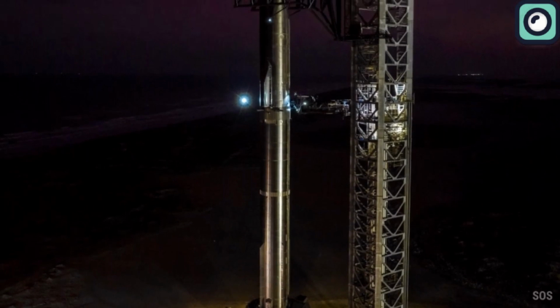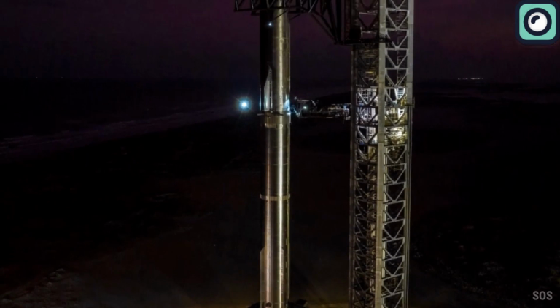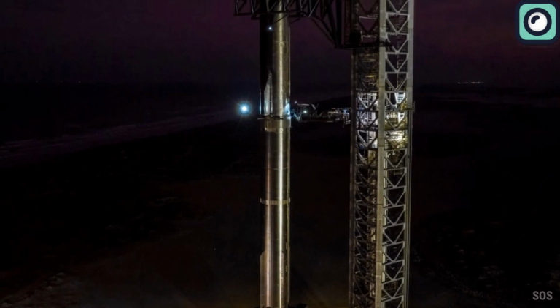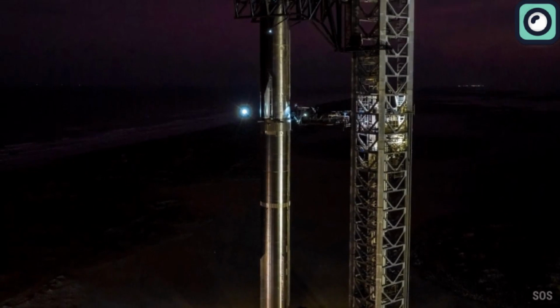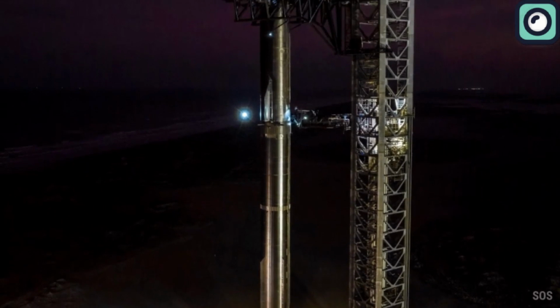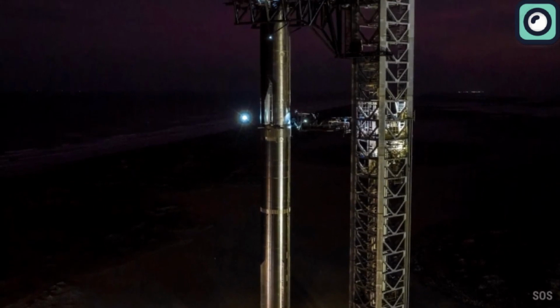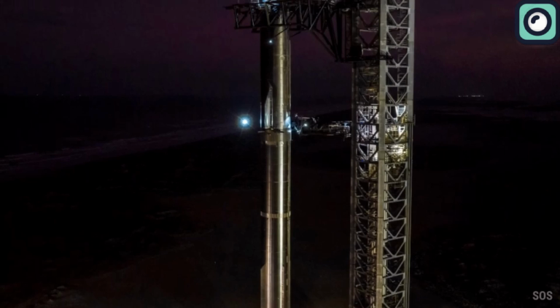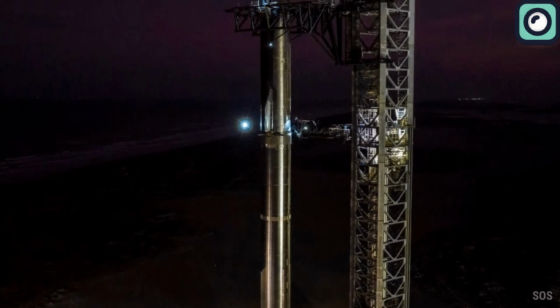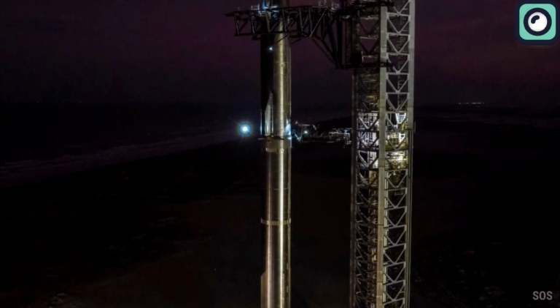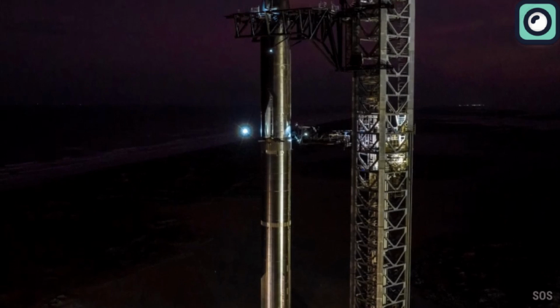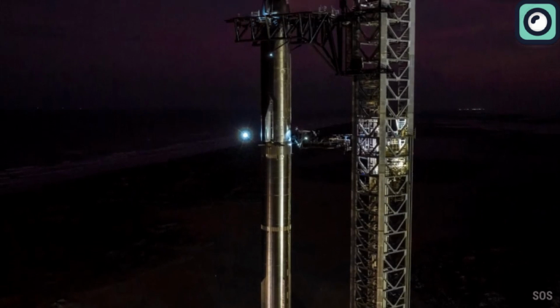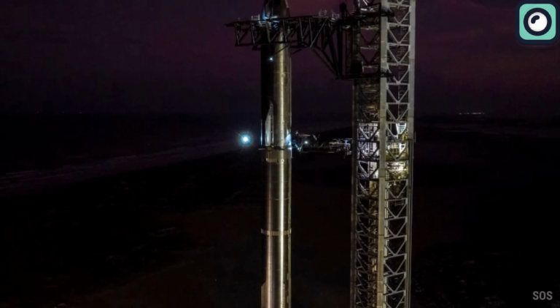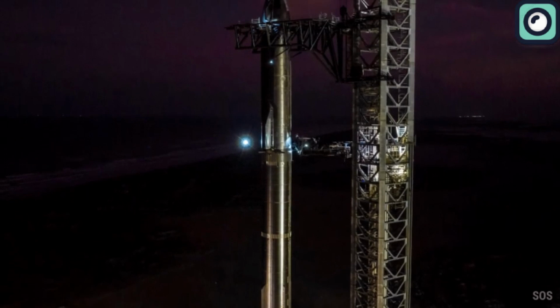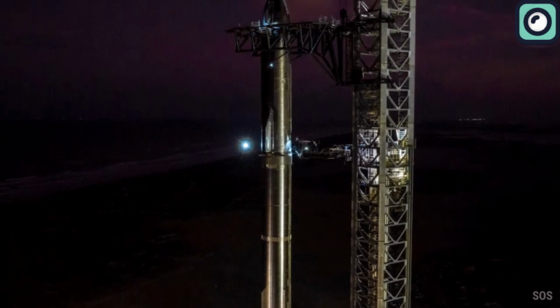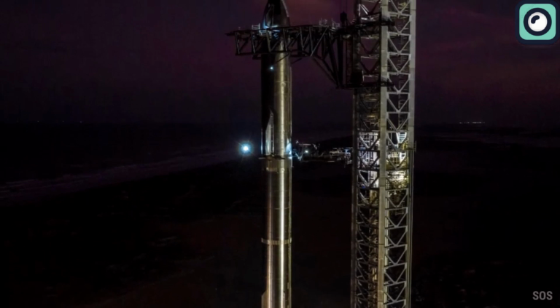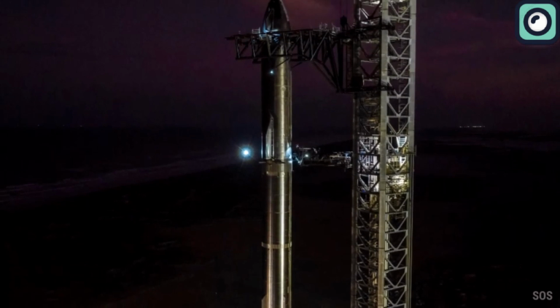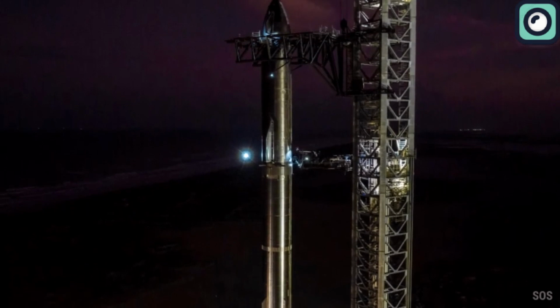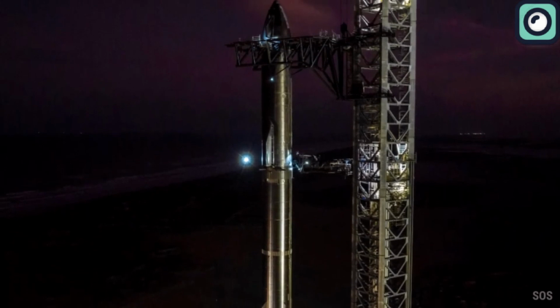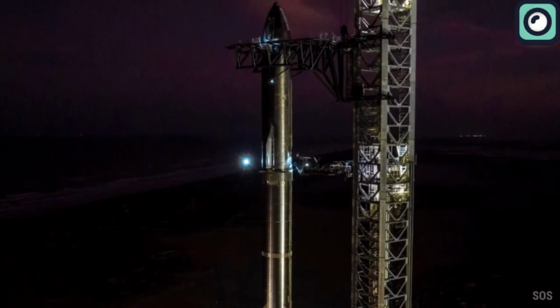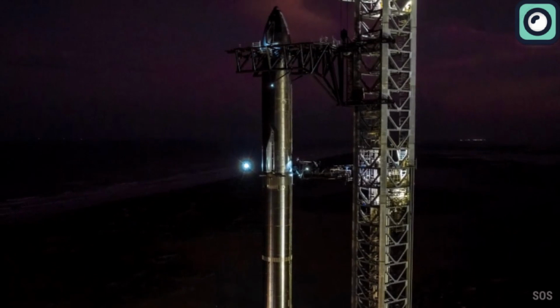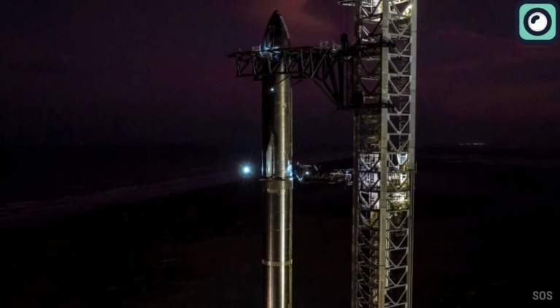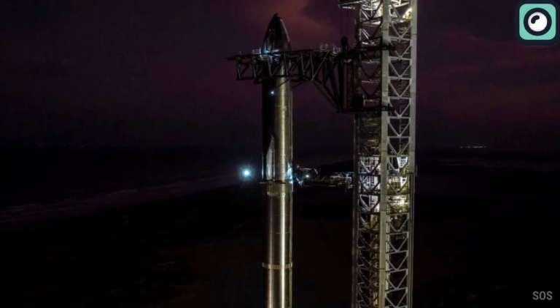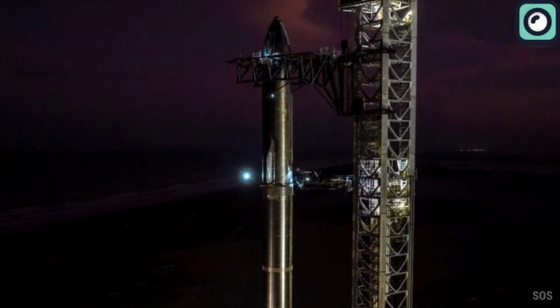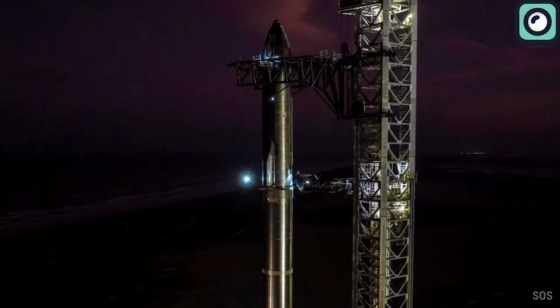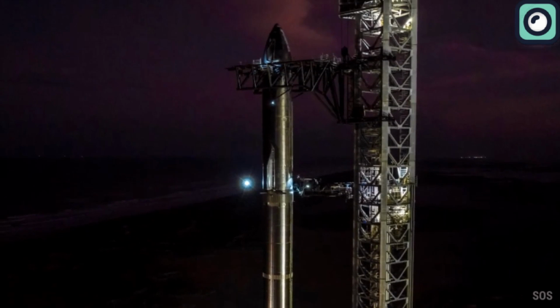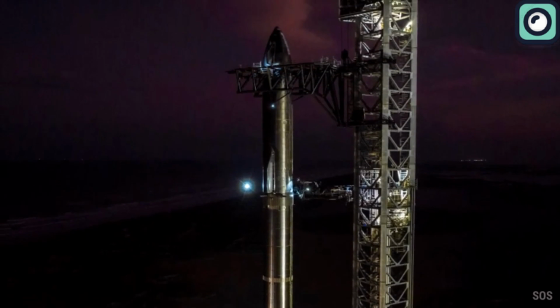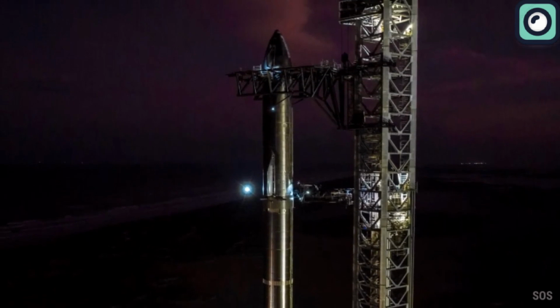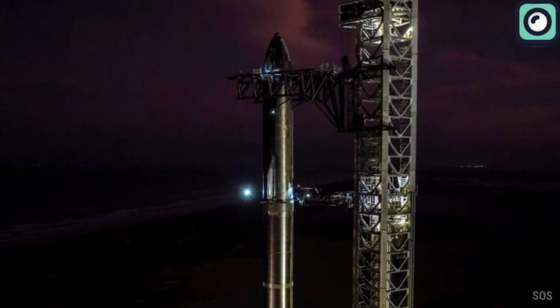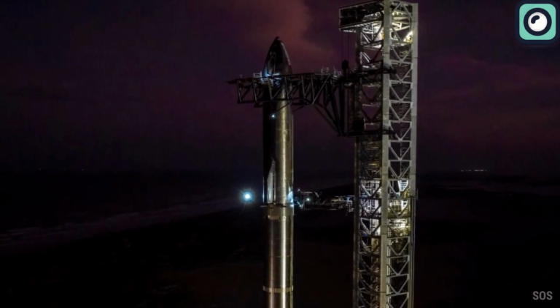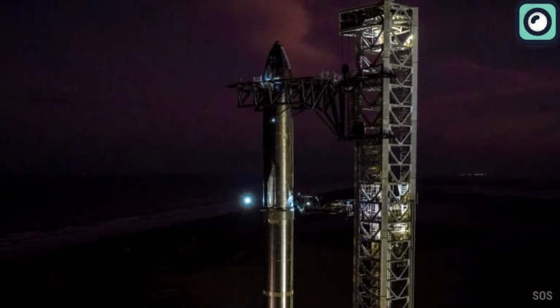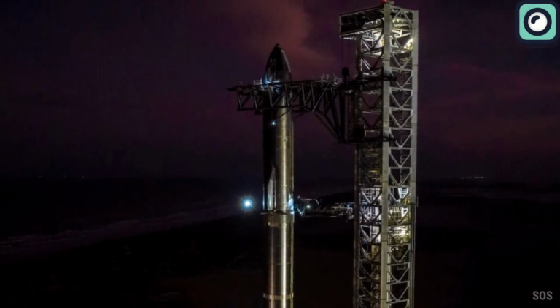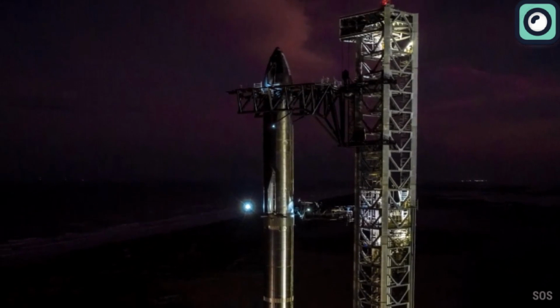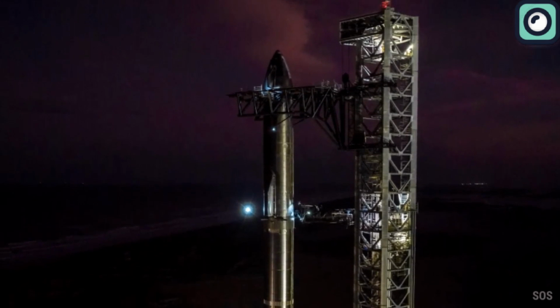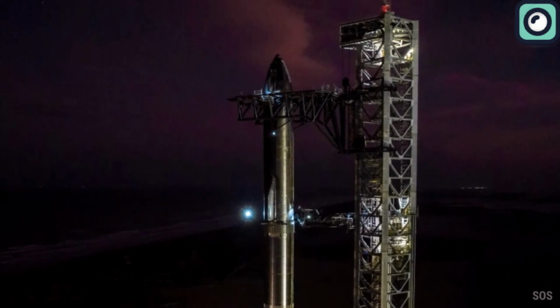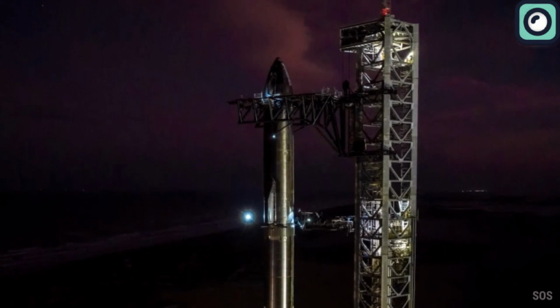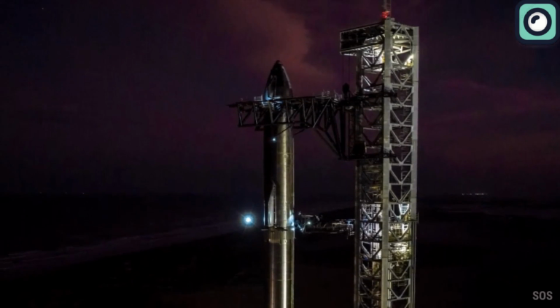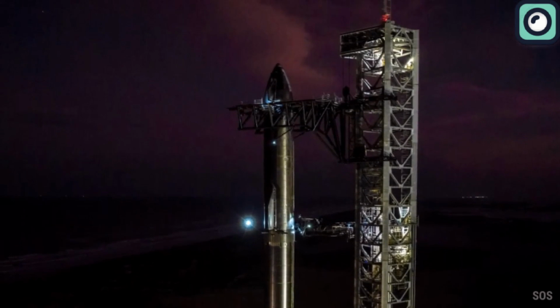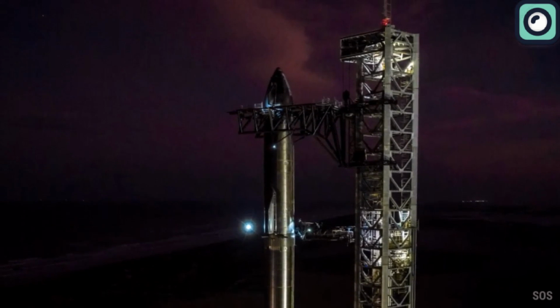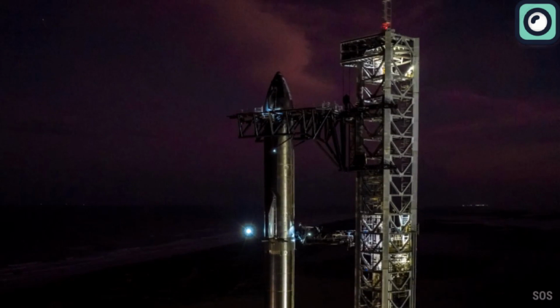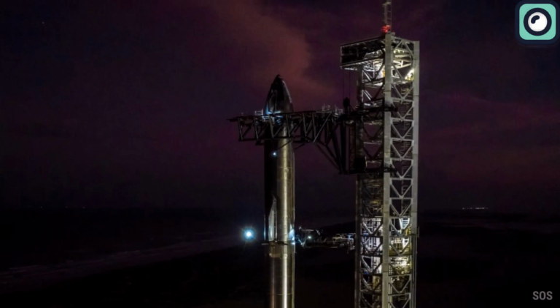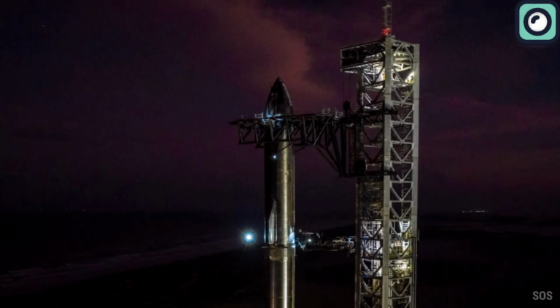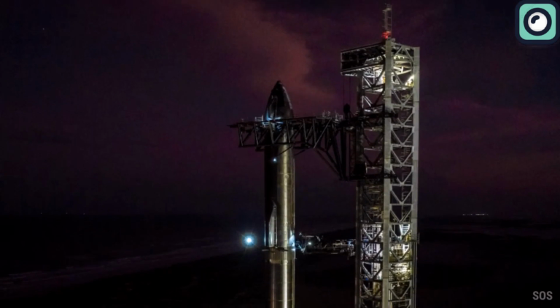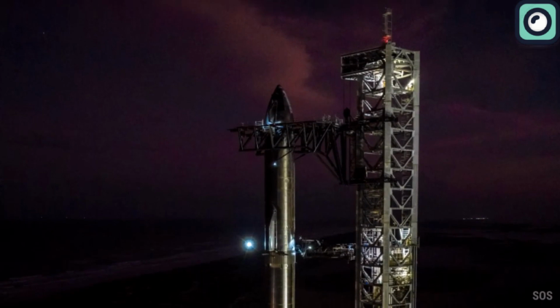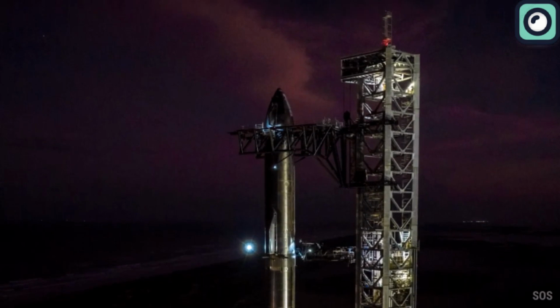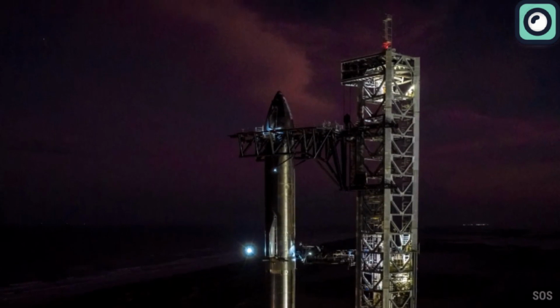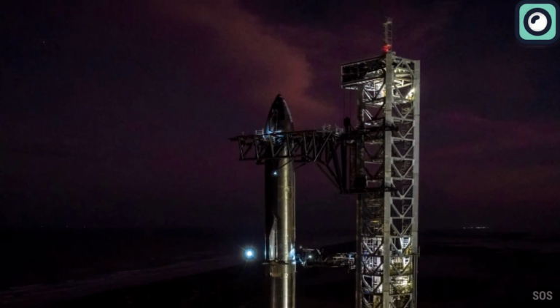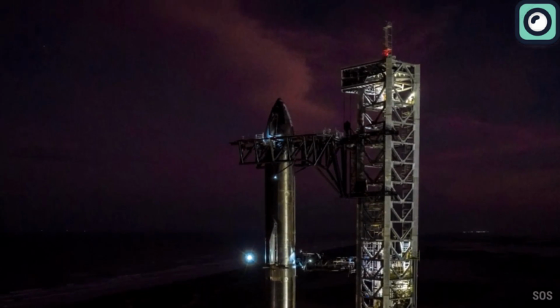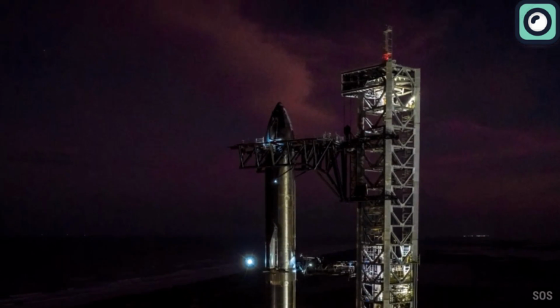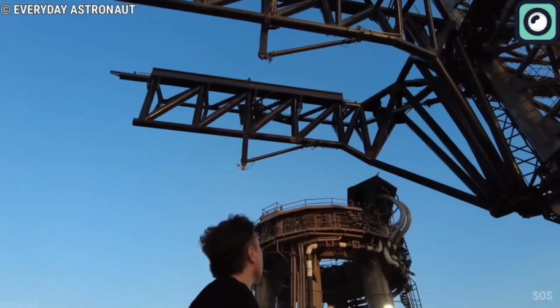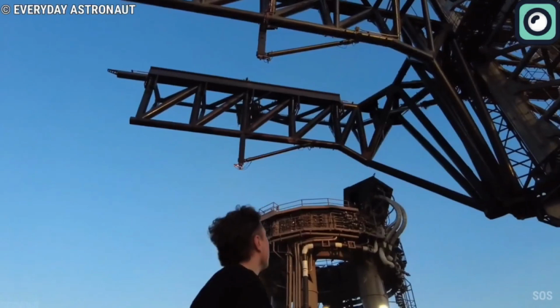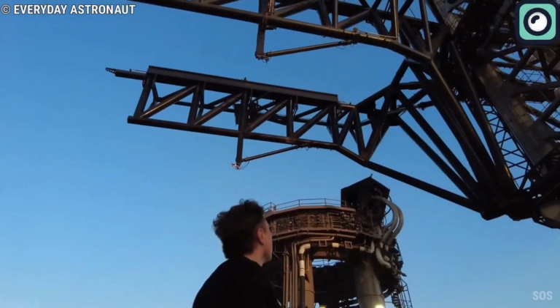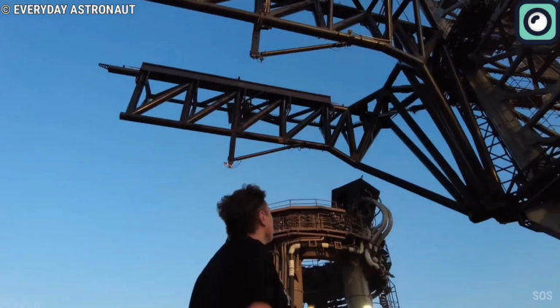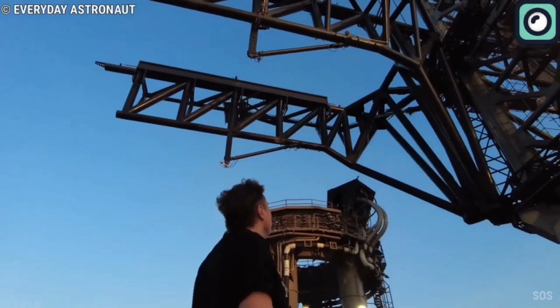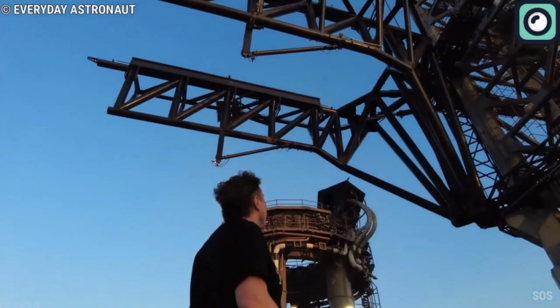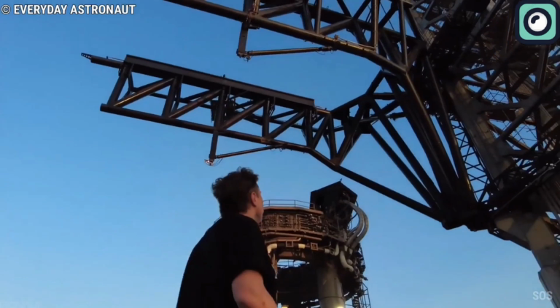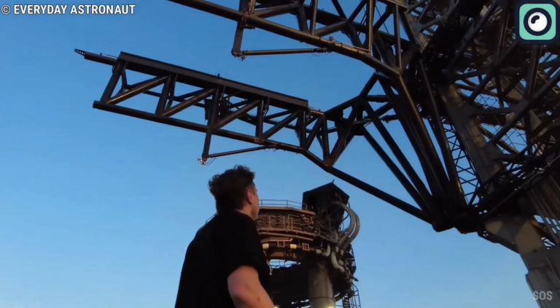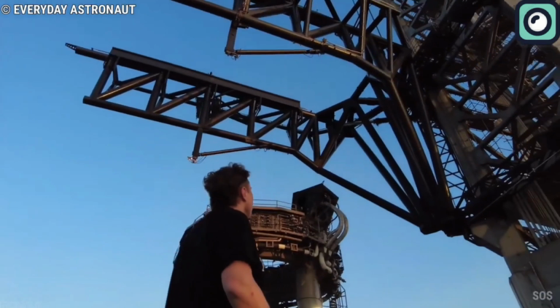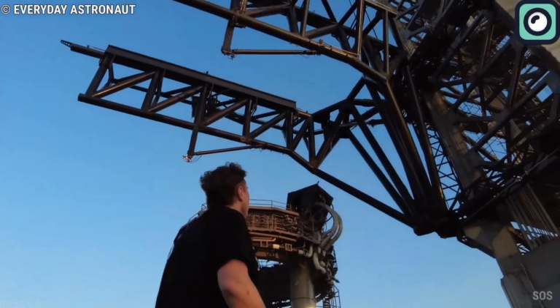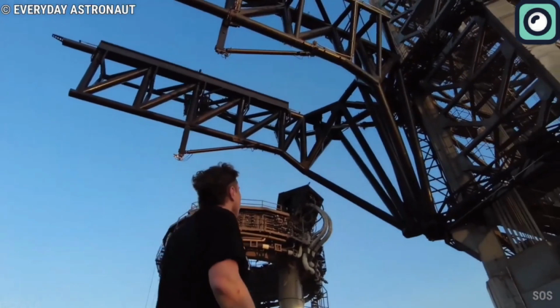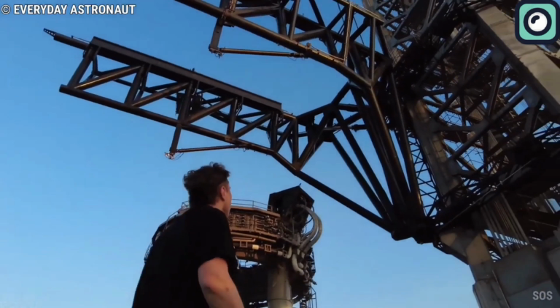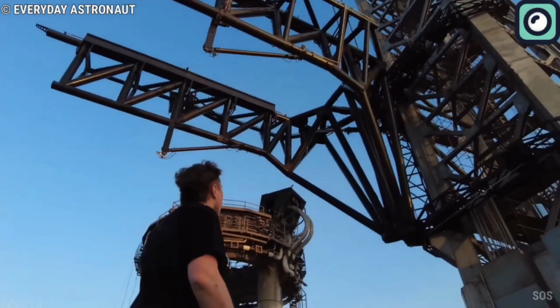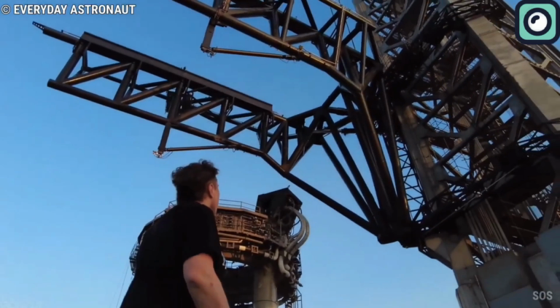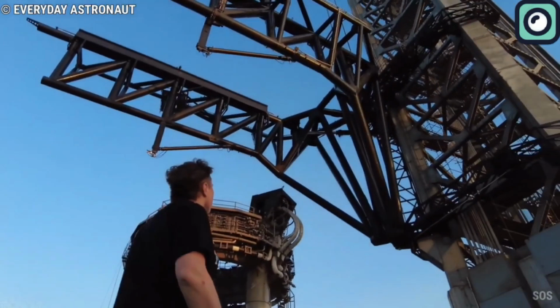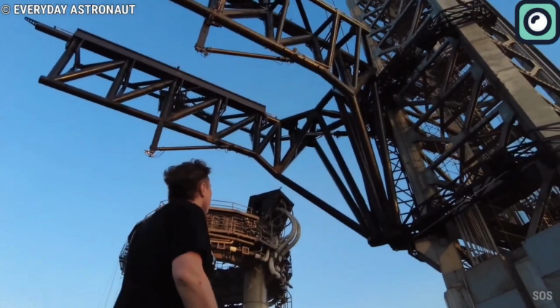Despite these challenges, Musk has ambitious plans for the program, aiming to launch six more Starships in 2024.